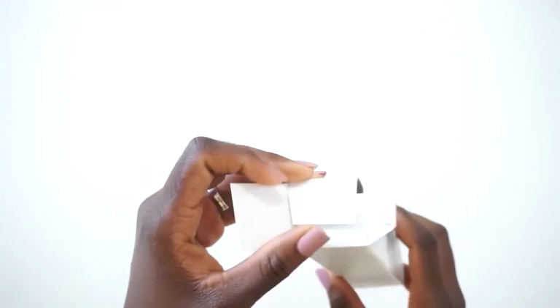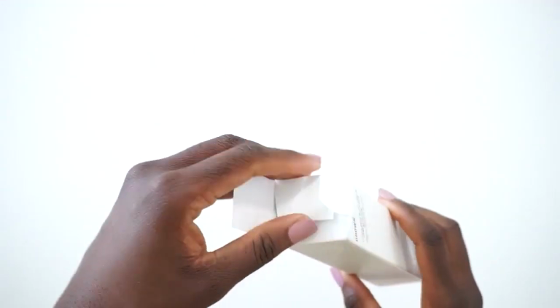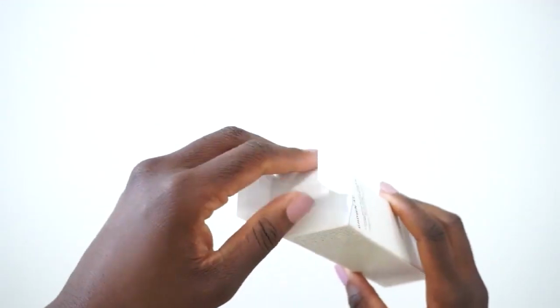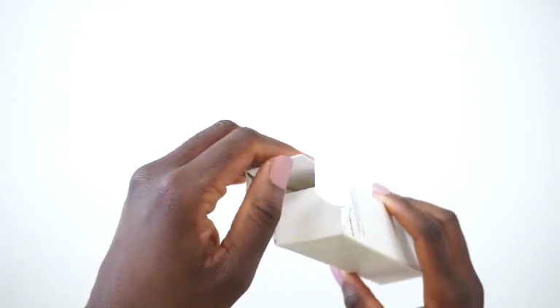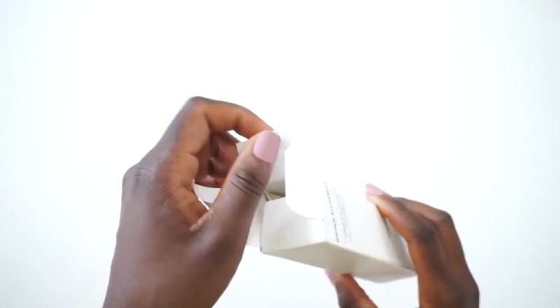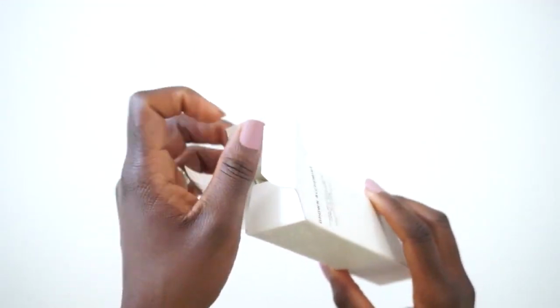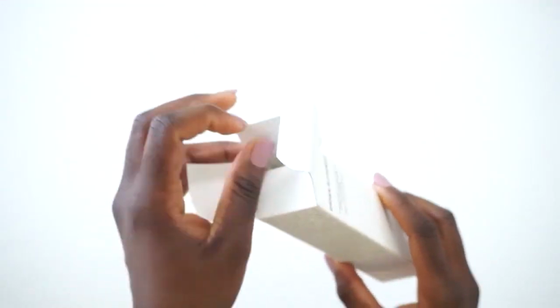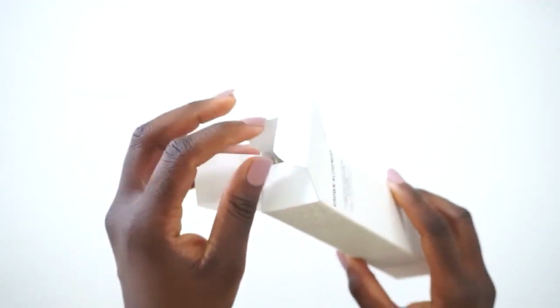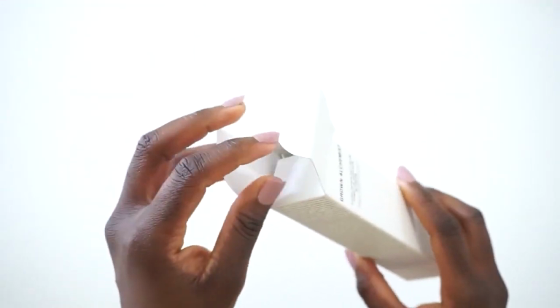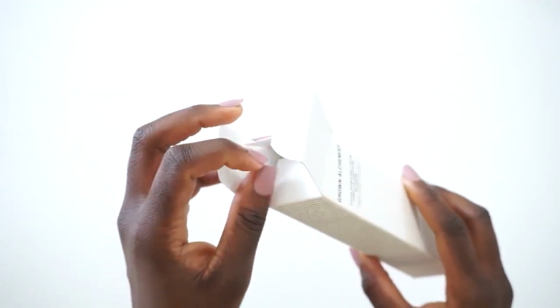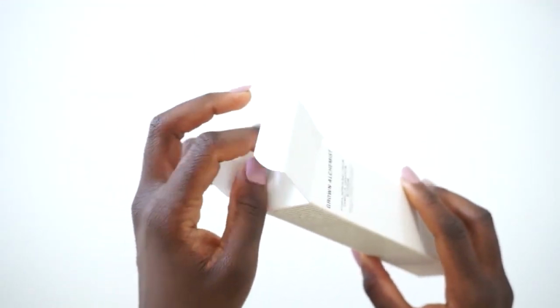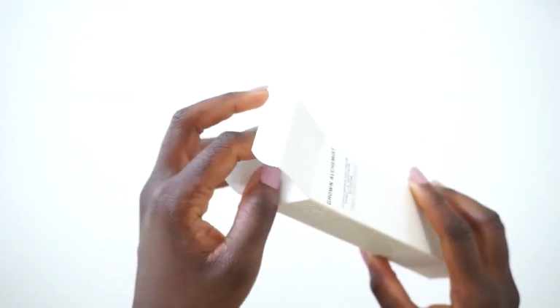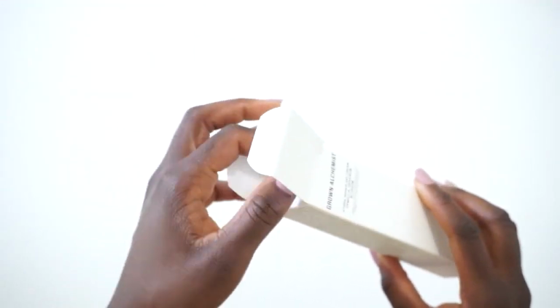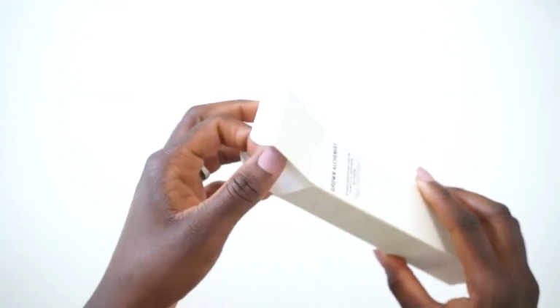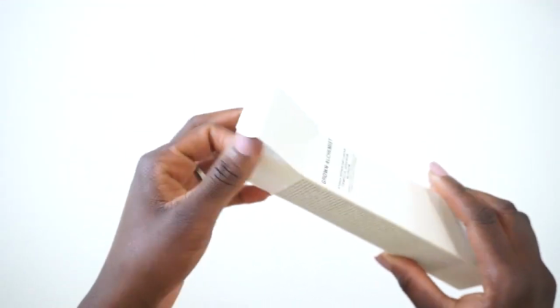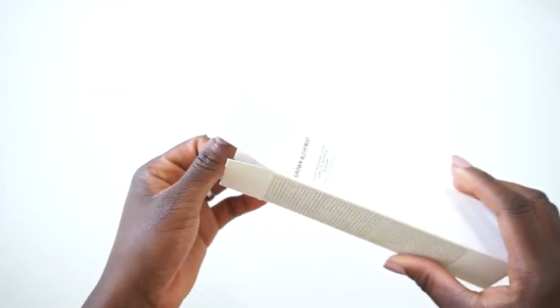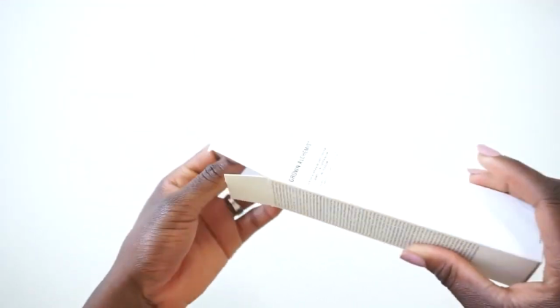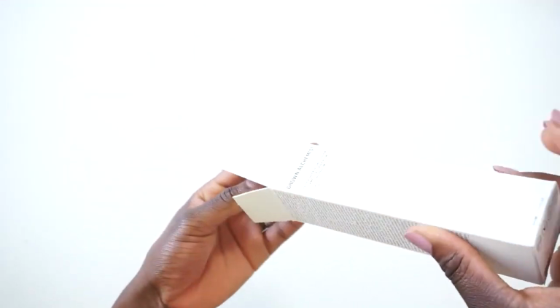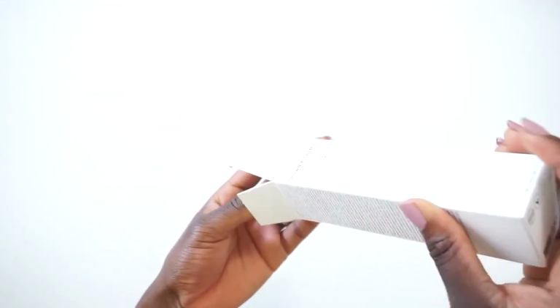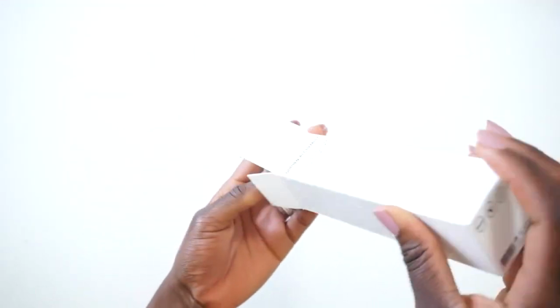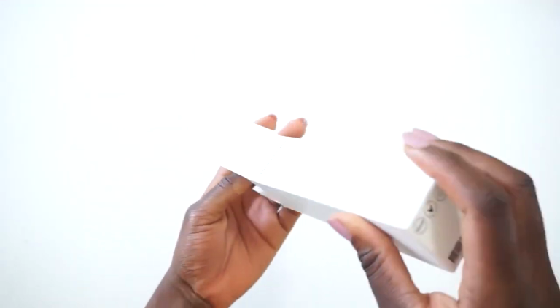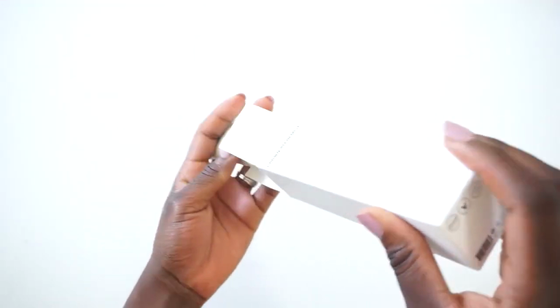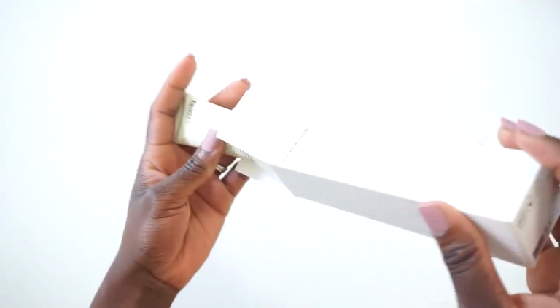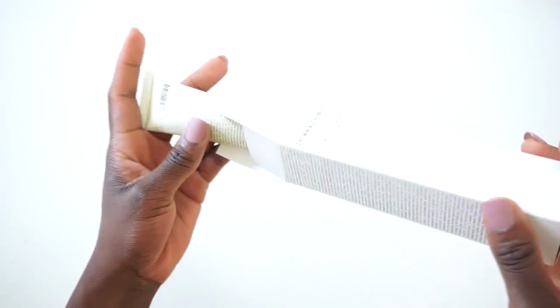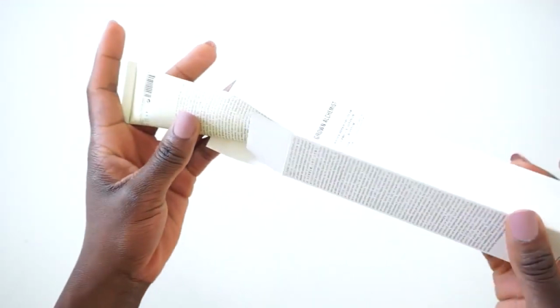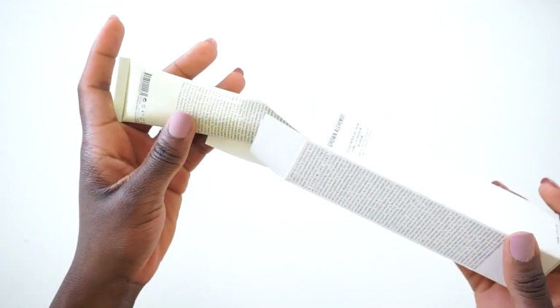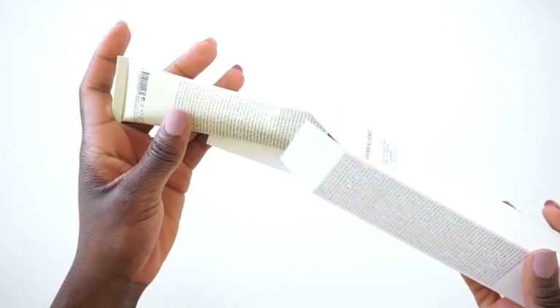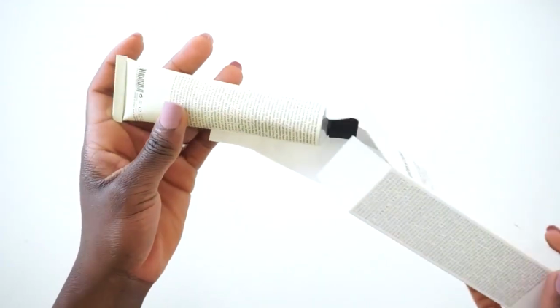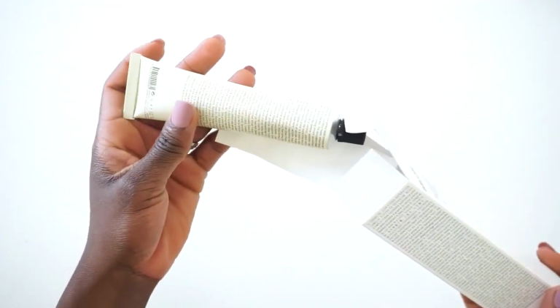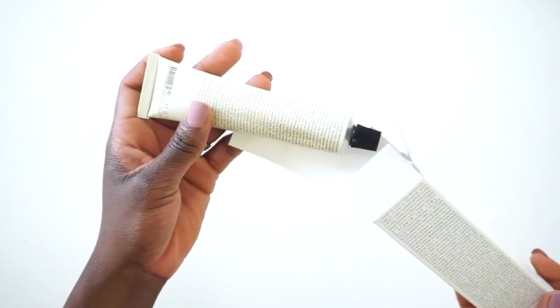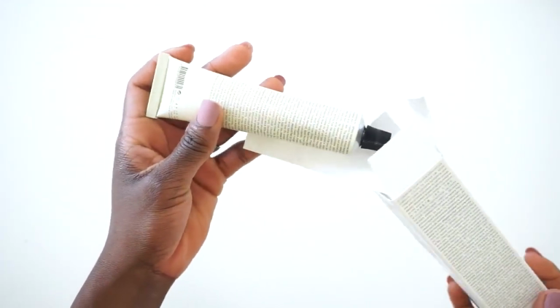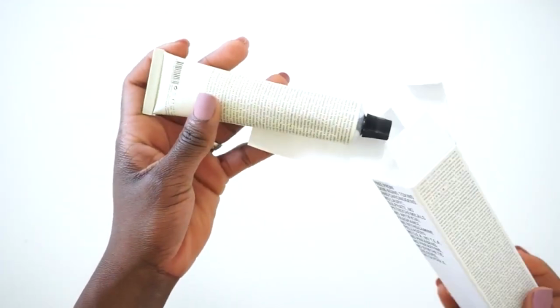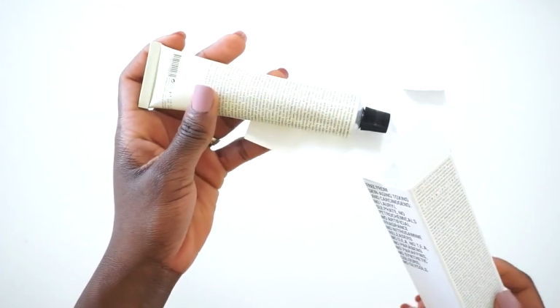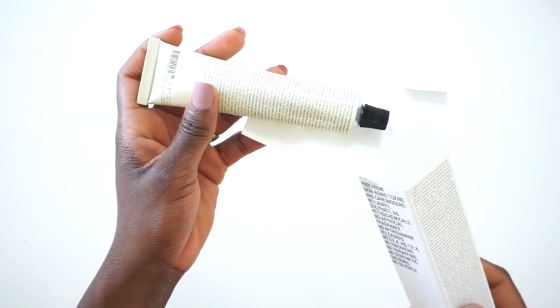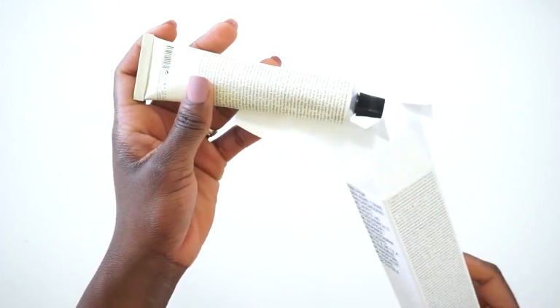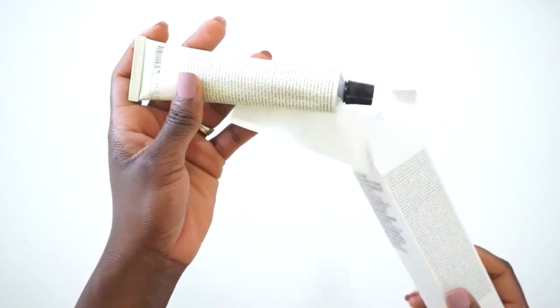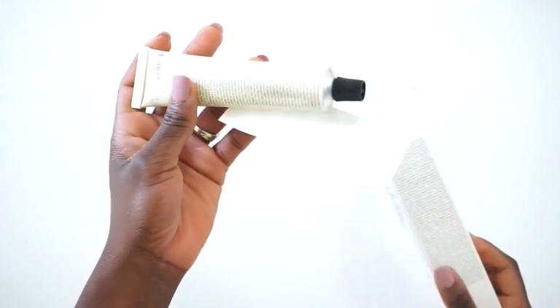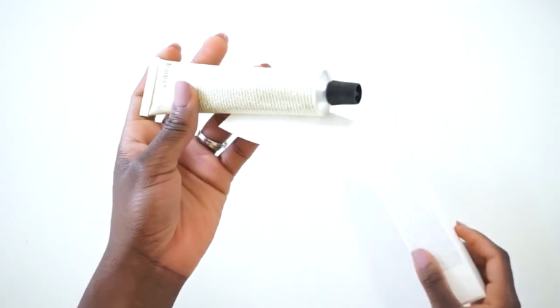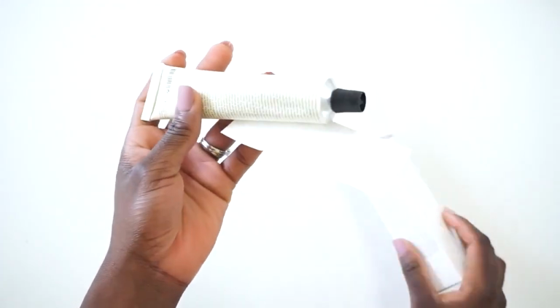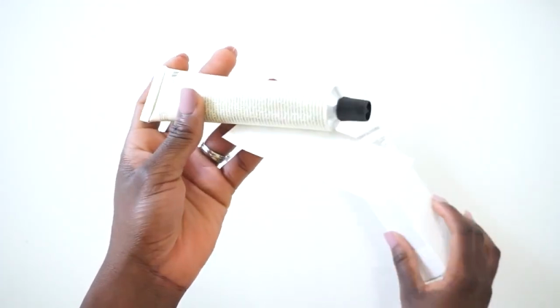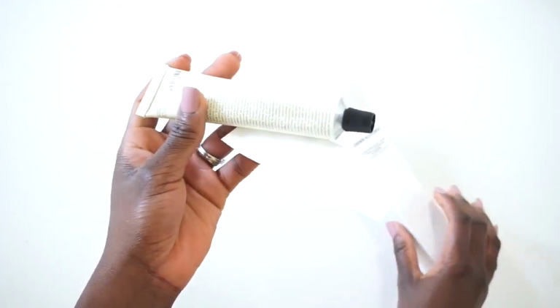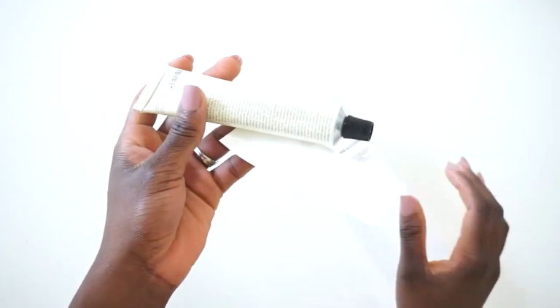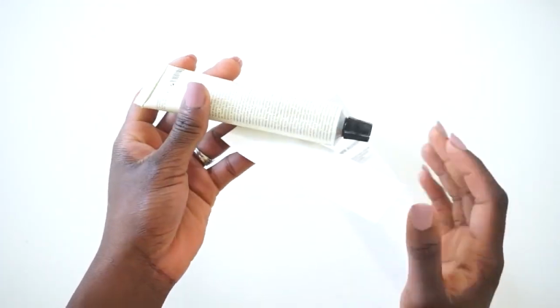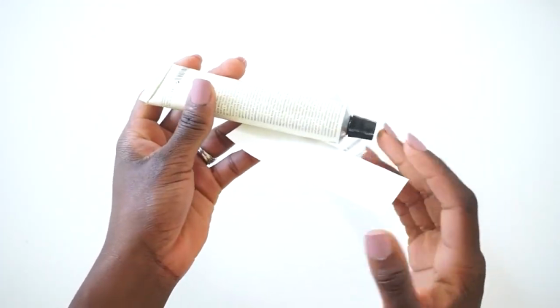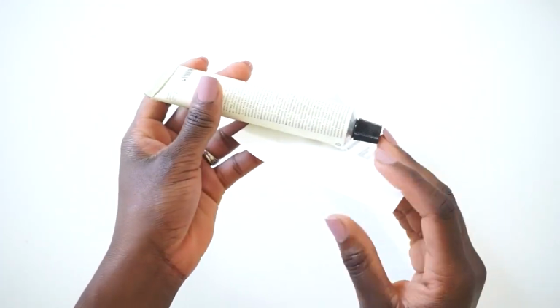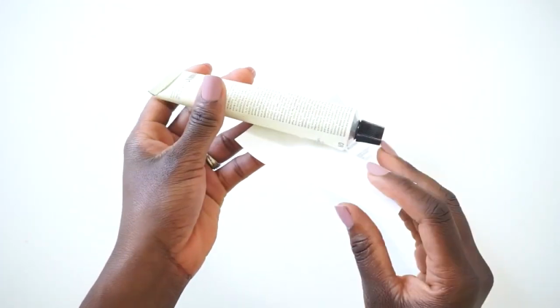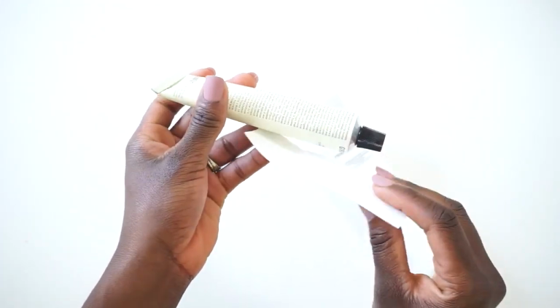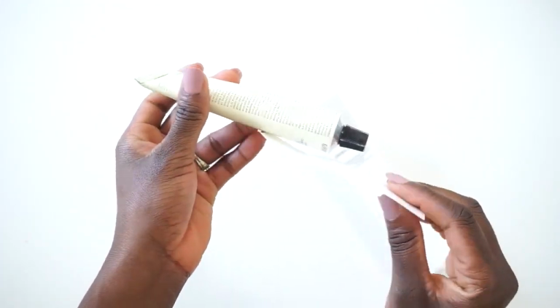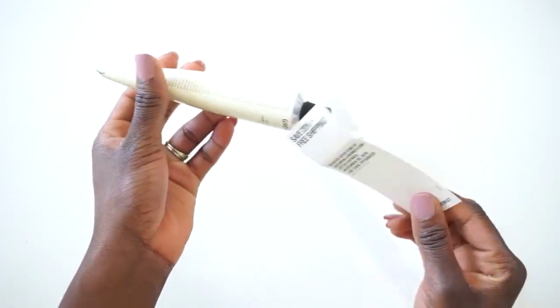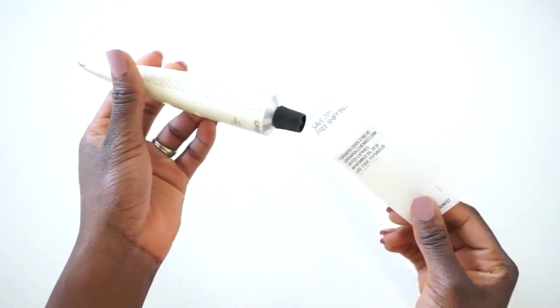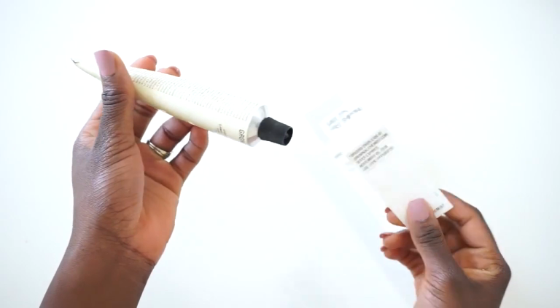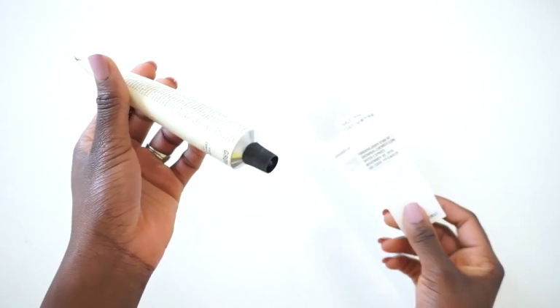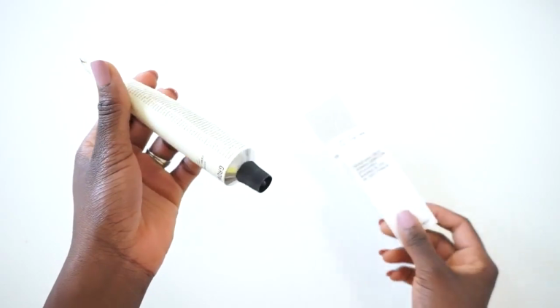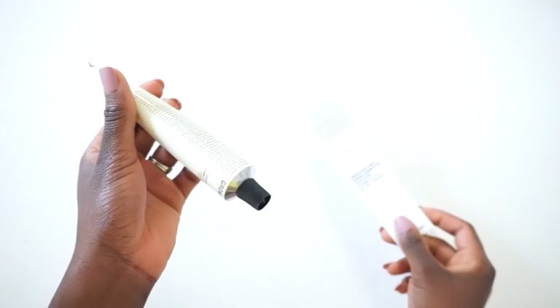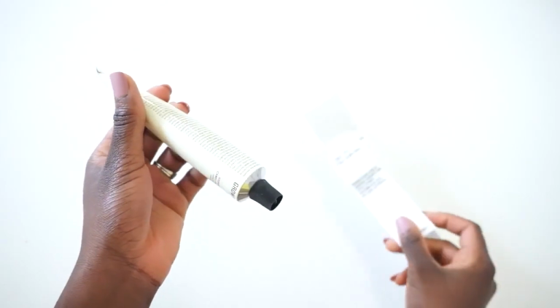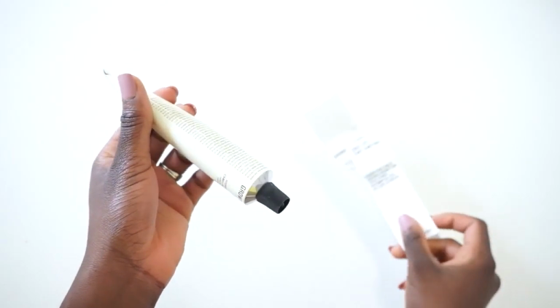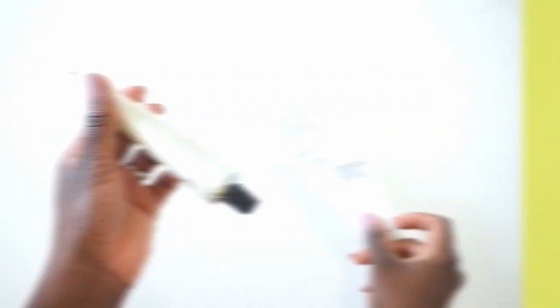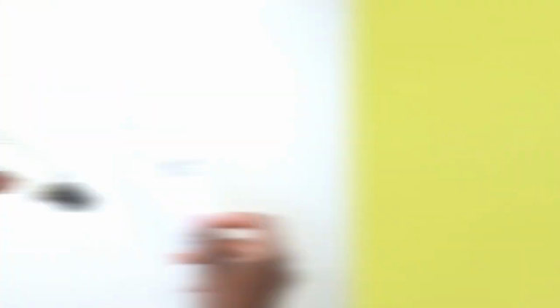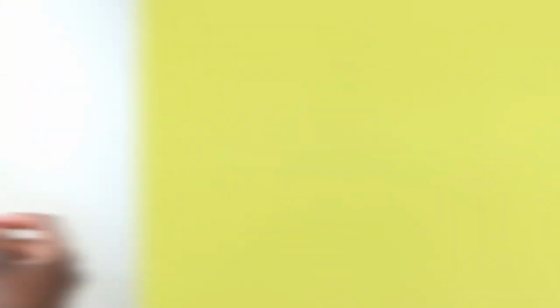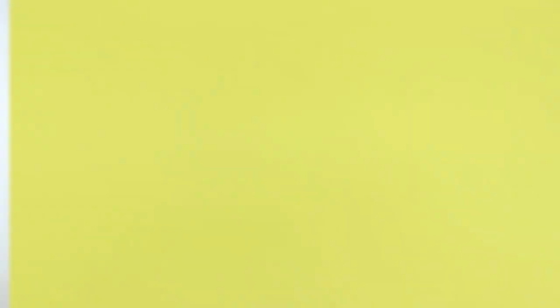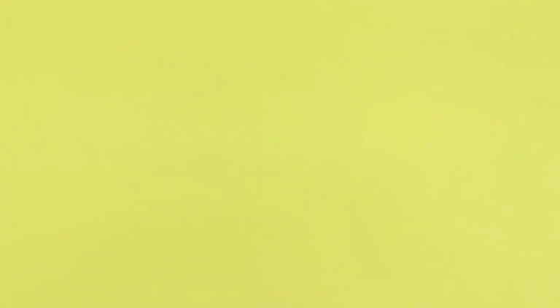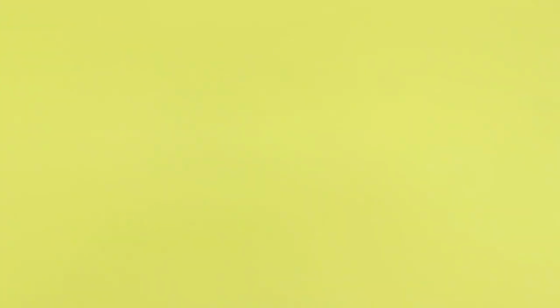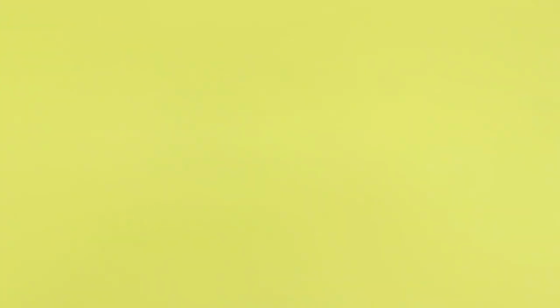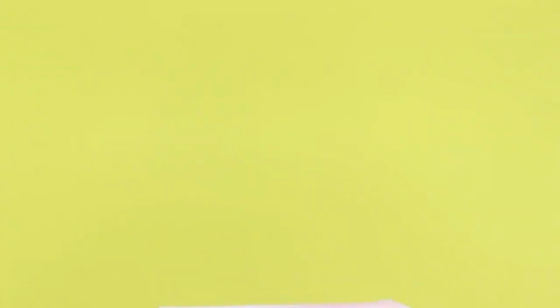Grown Alchemist Hydro Repair Day Cream. That sounds very fancy. The packaging is fancy too.